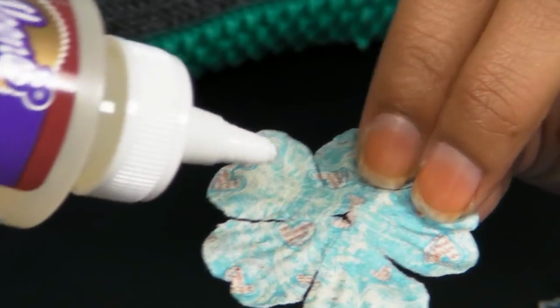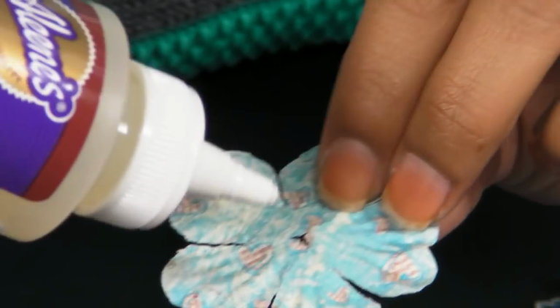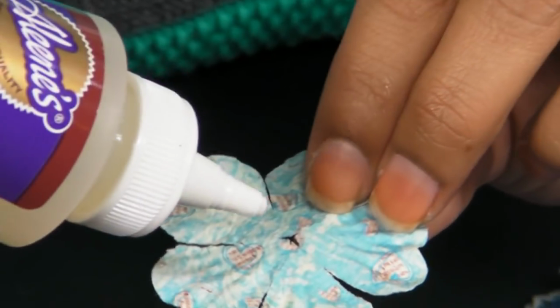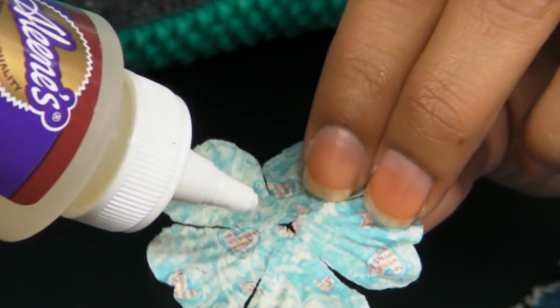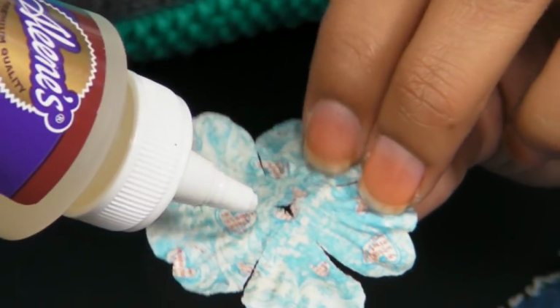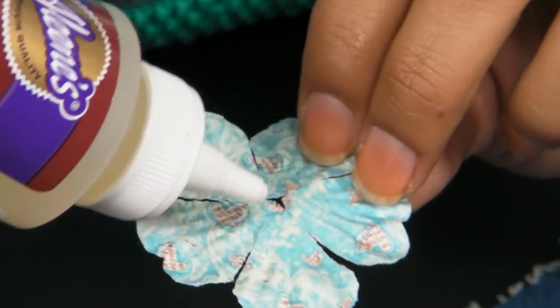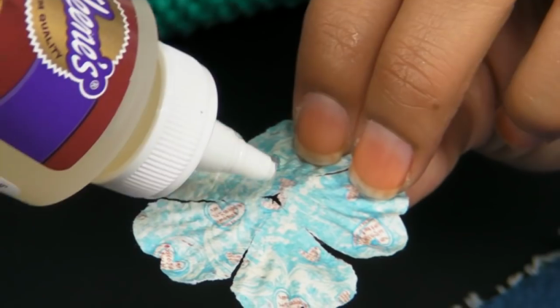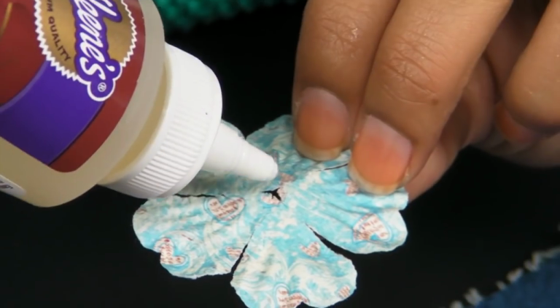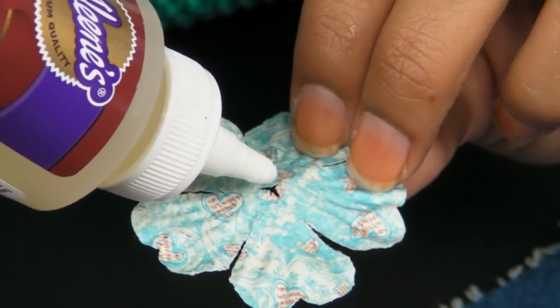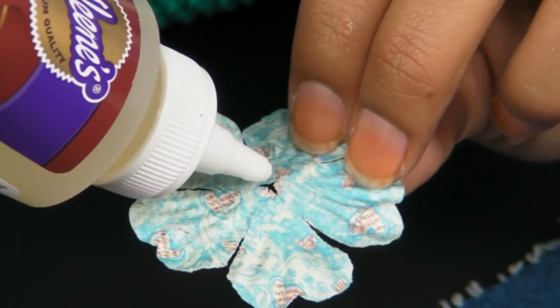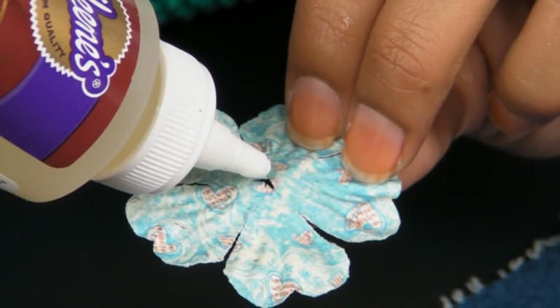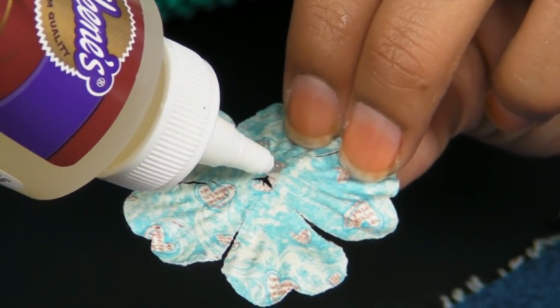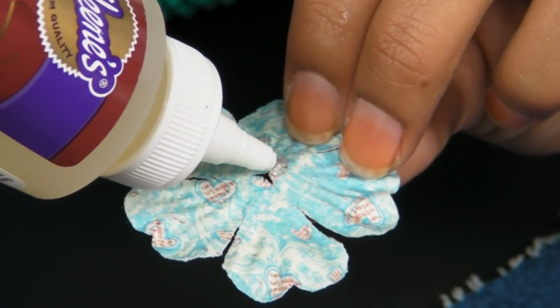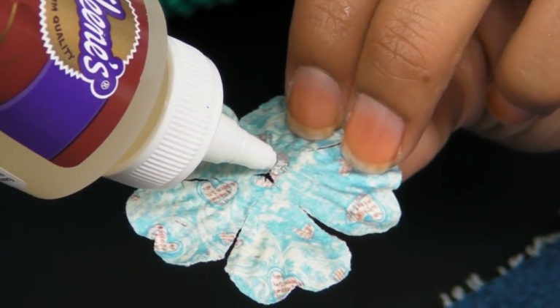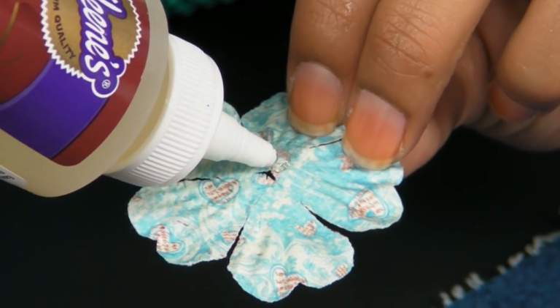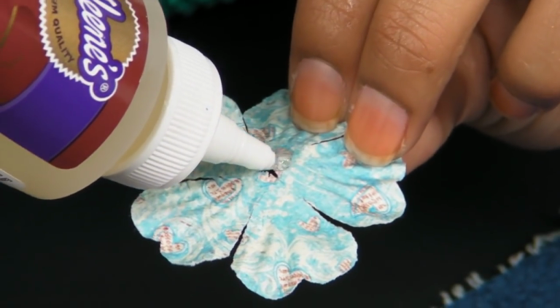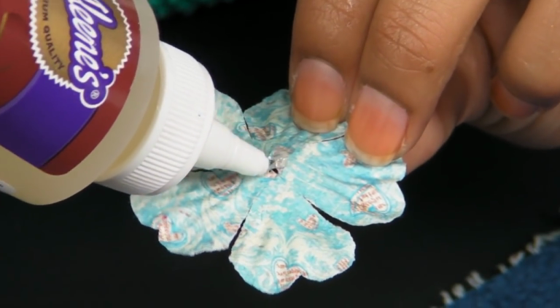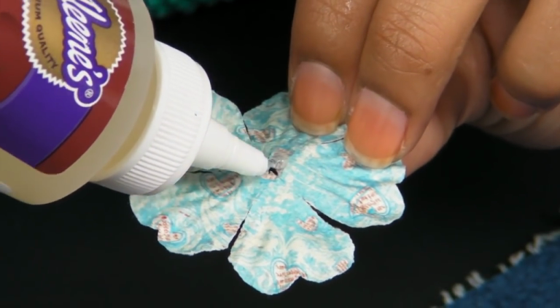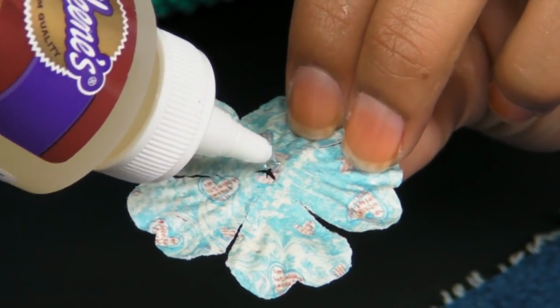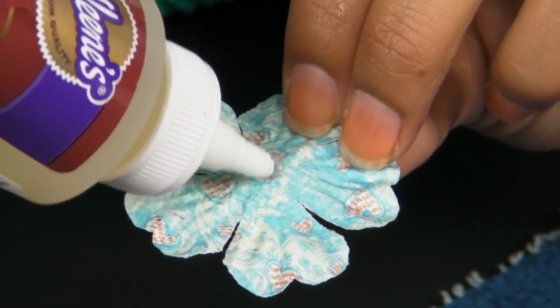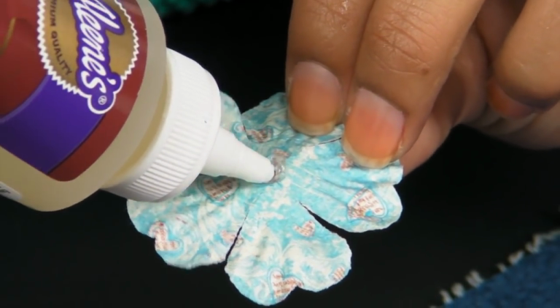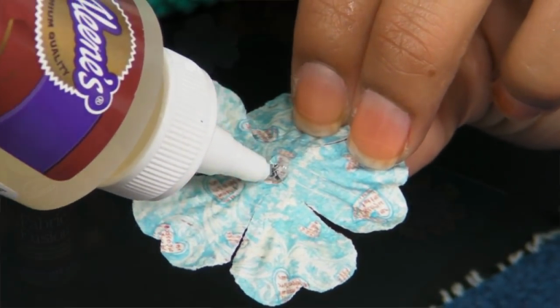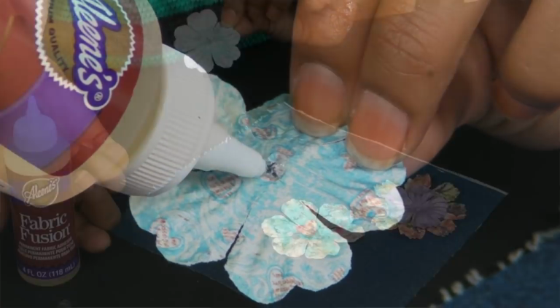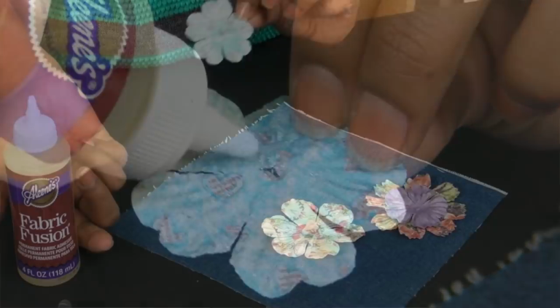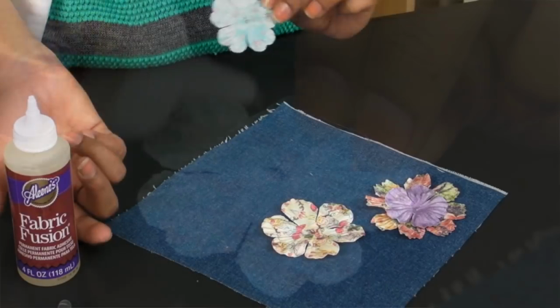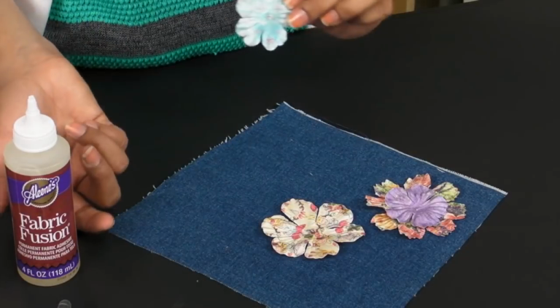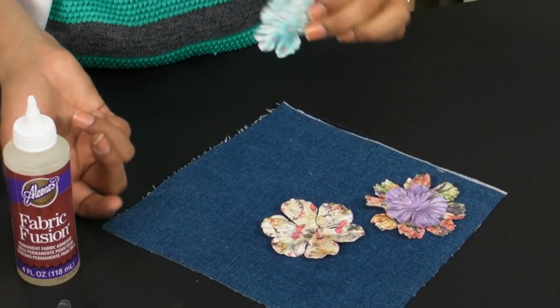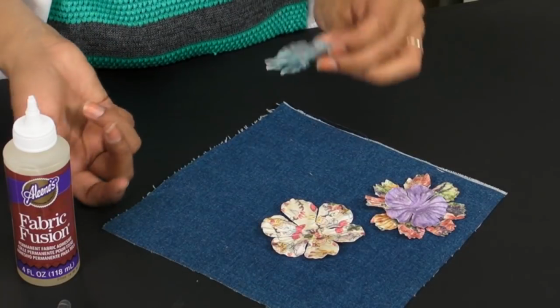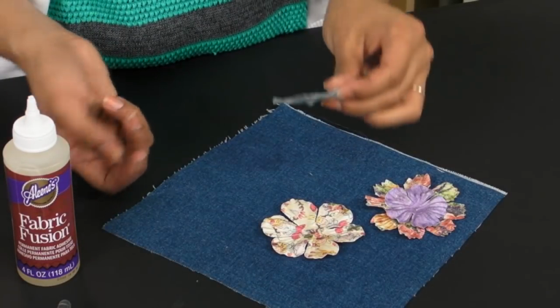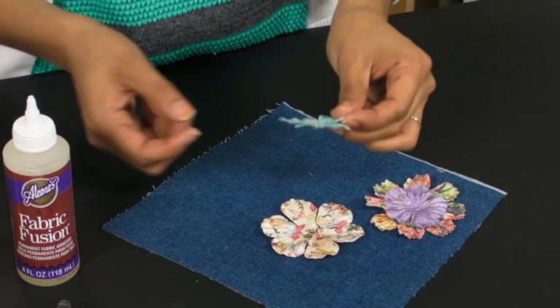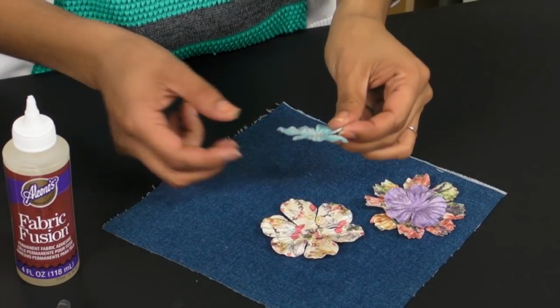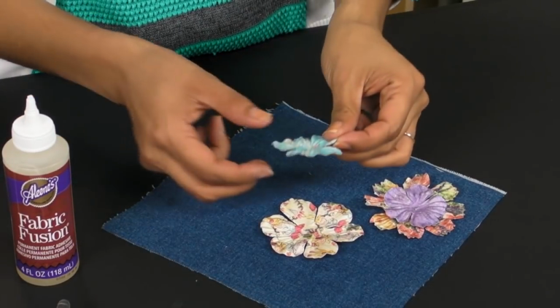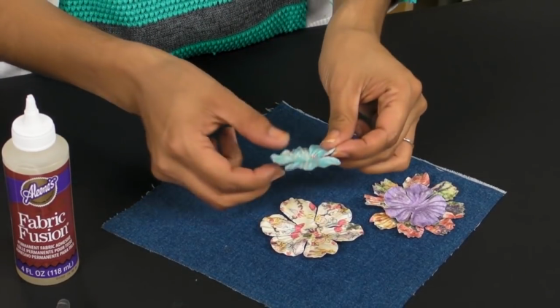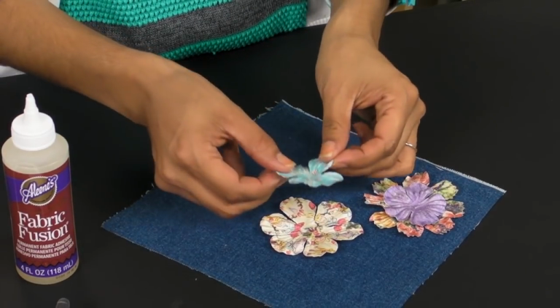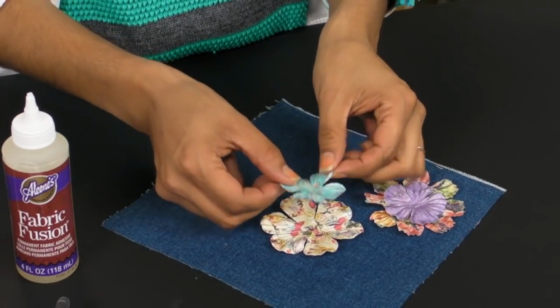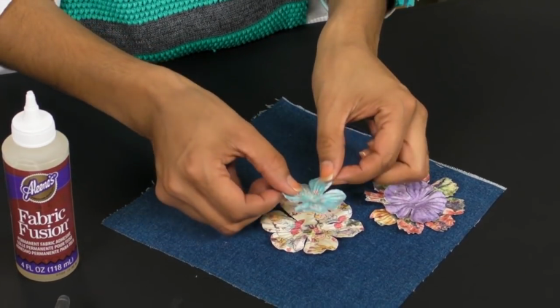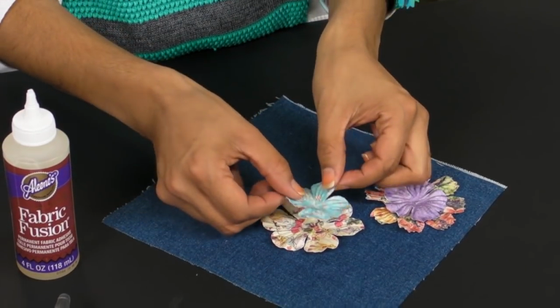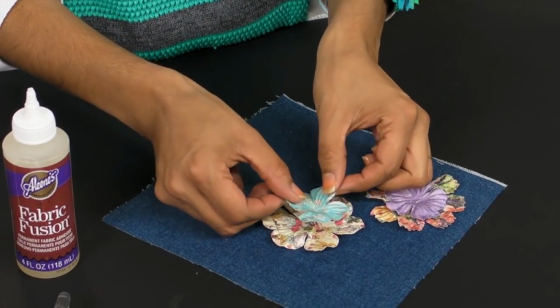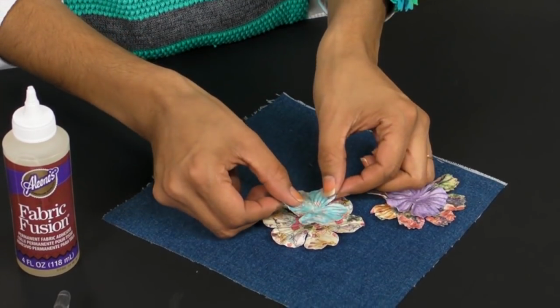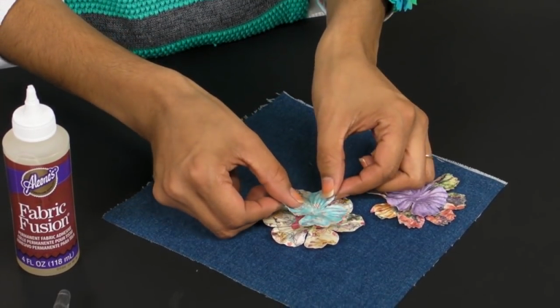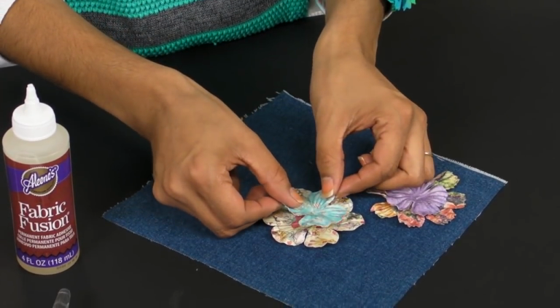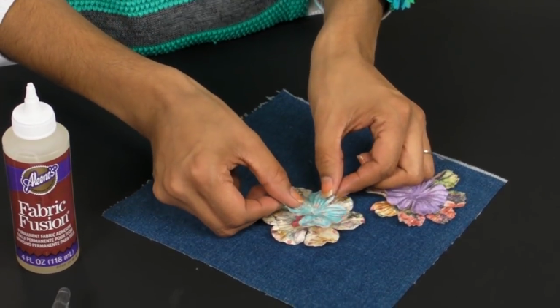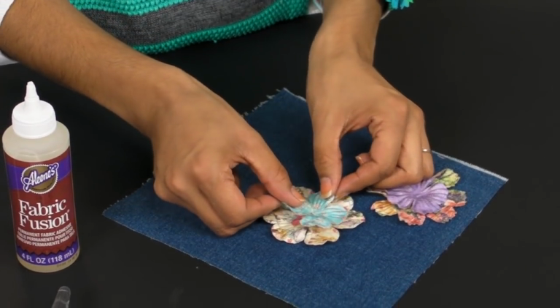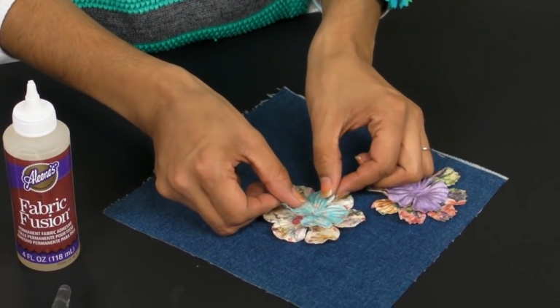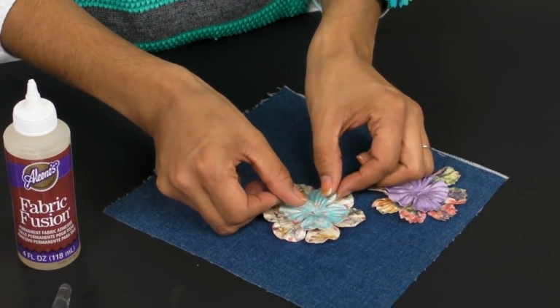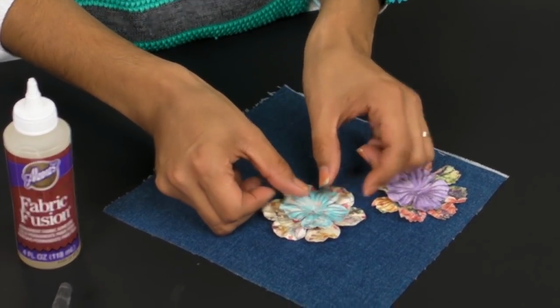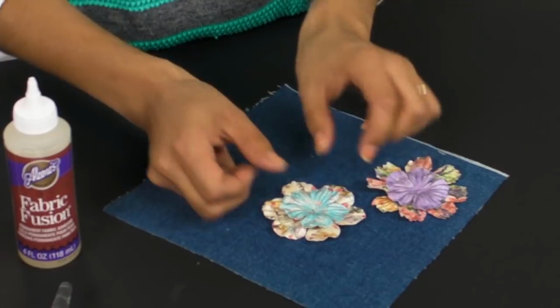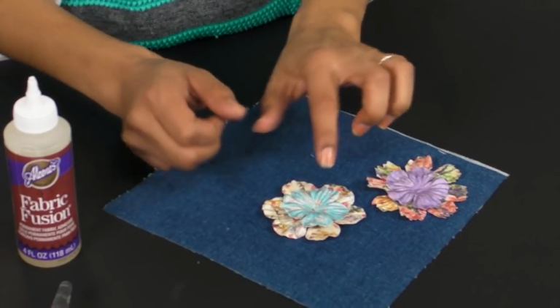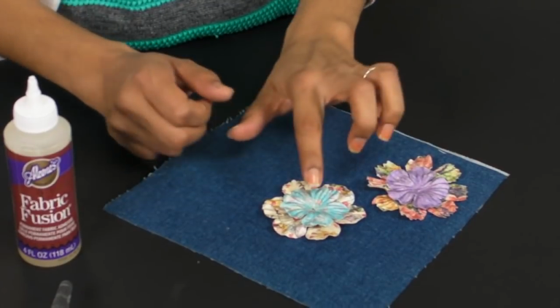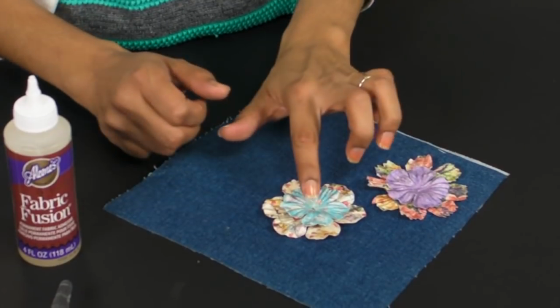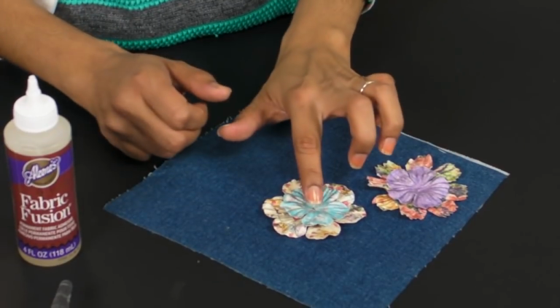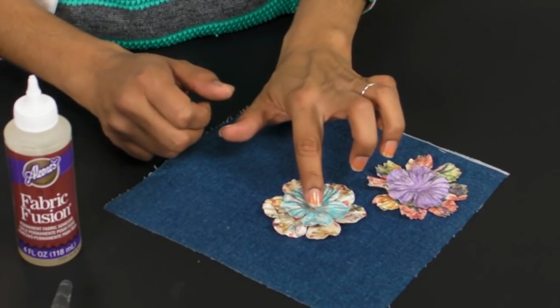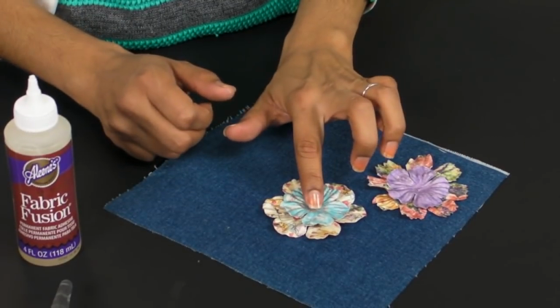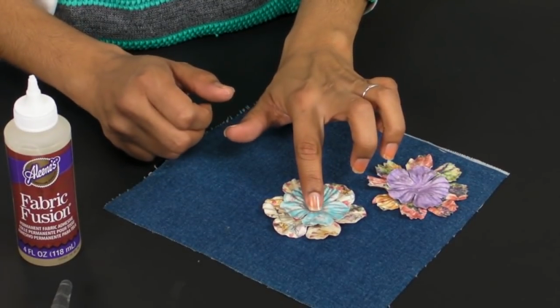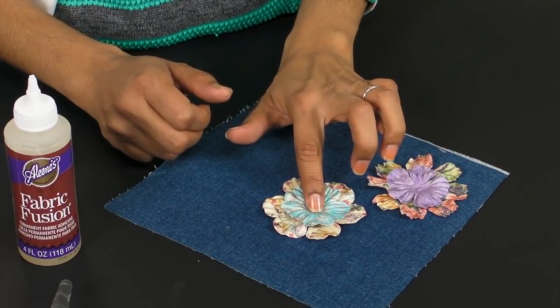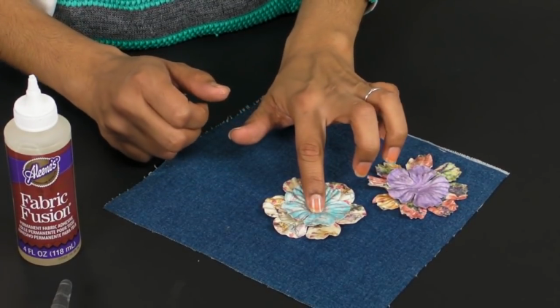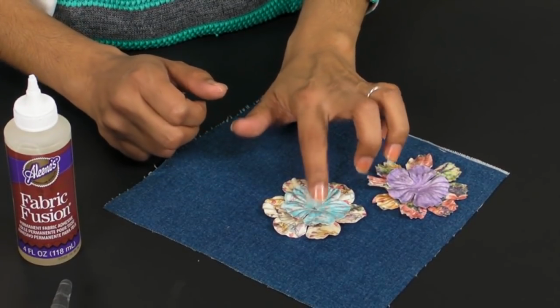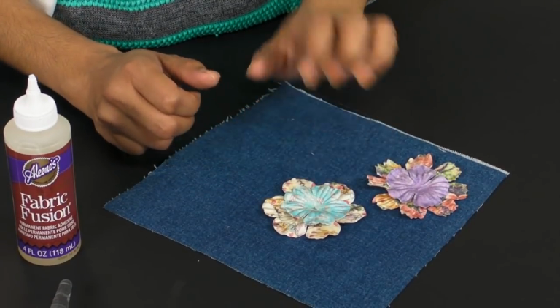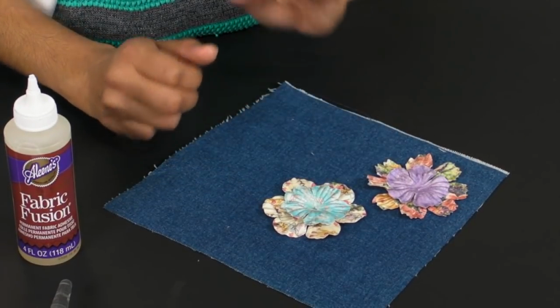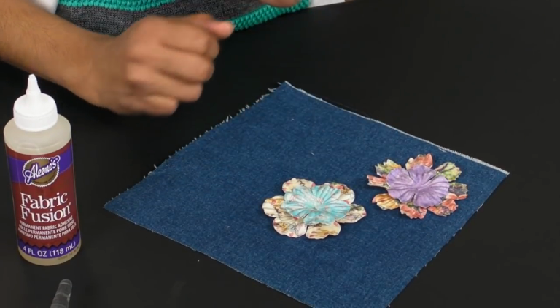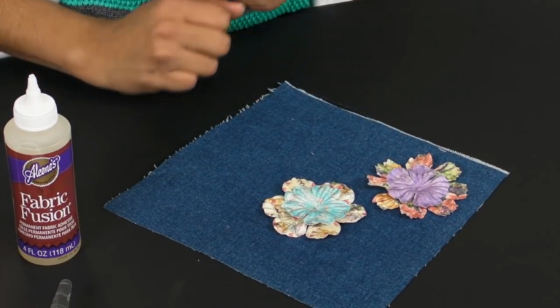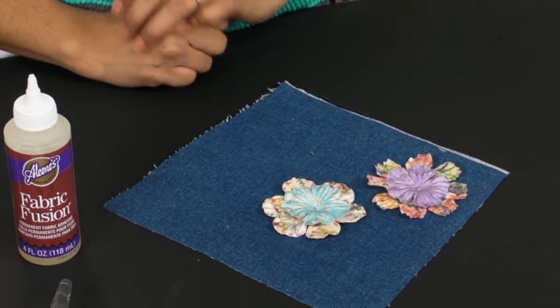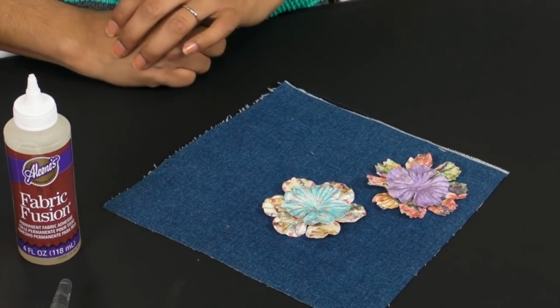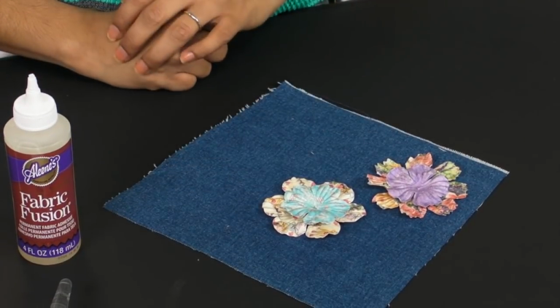If you're using embellishments, apply a drop of Fabric Fusion to the embellishment and then press it onto the fabric.